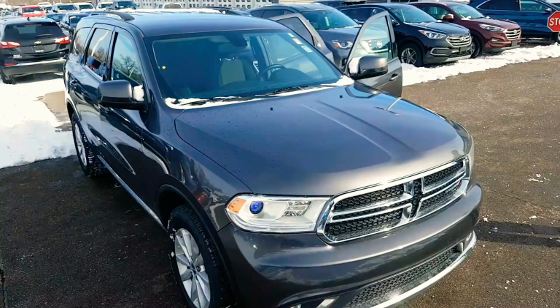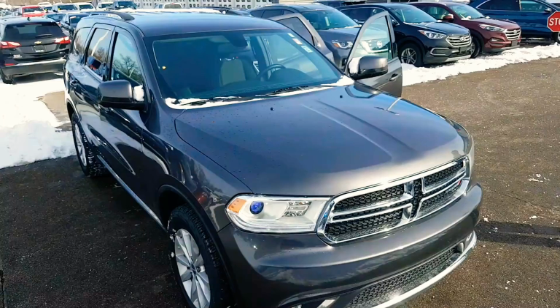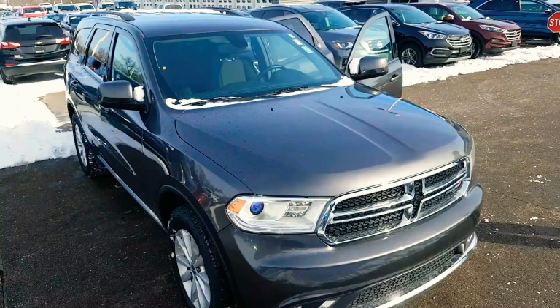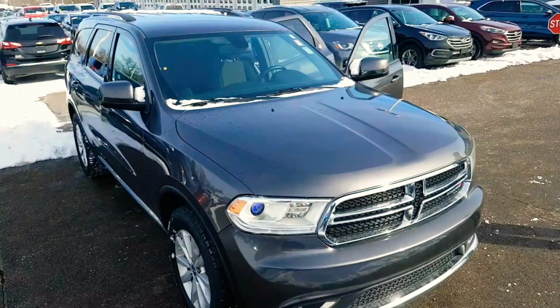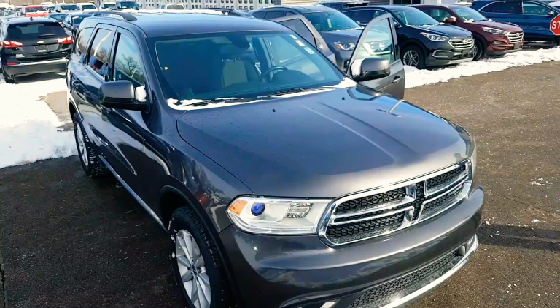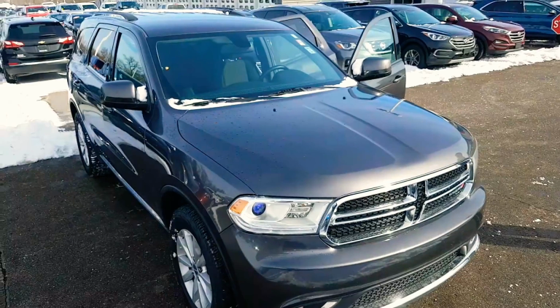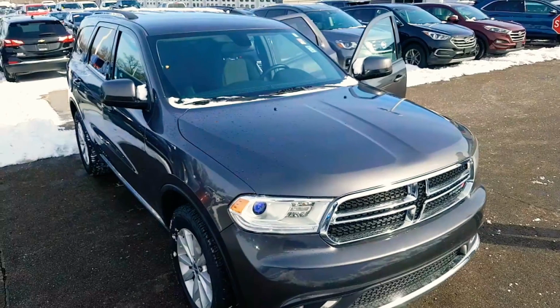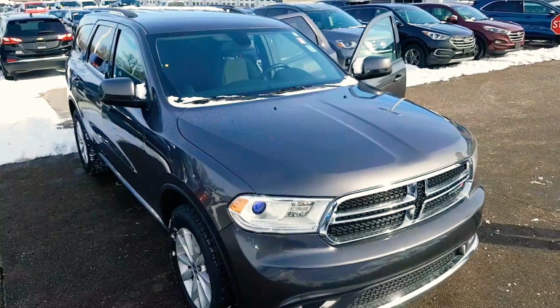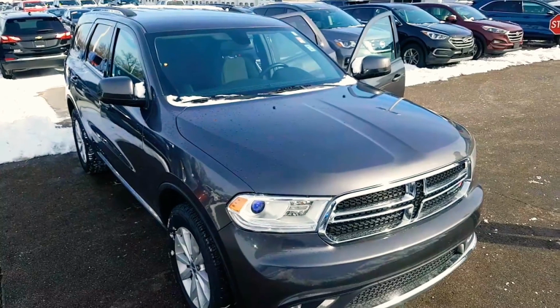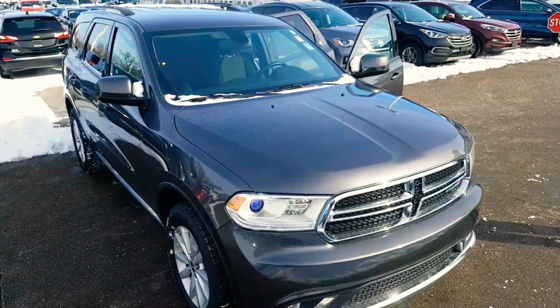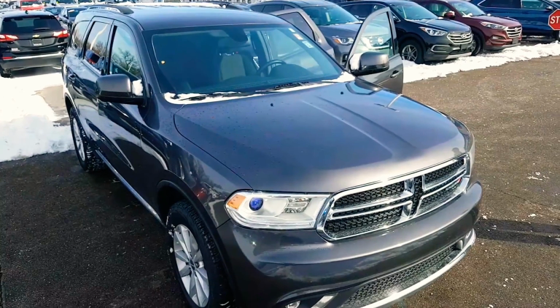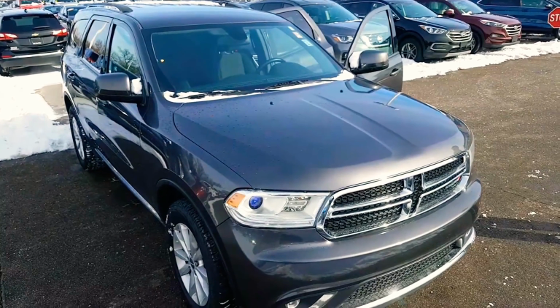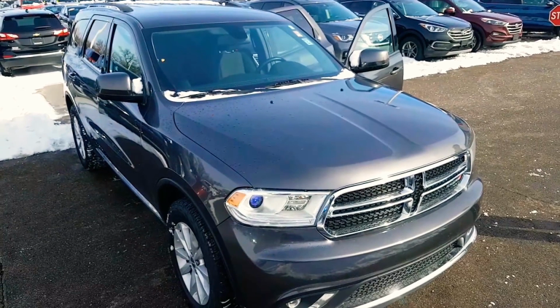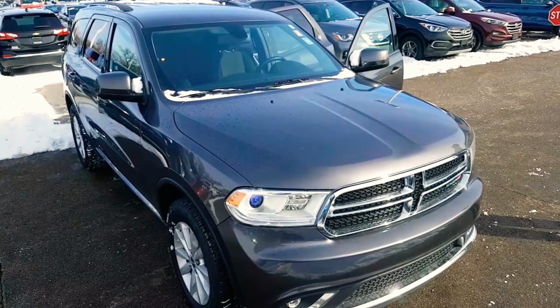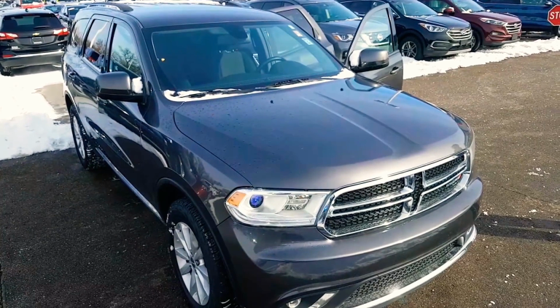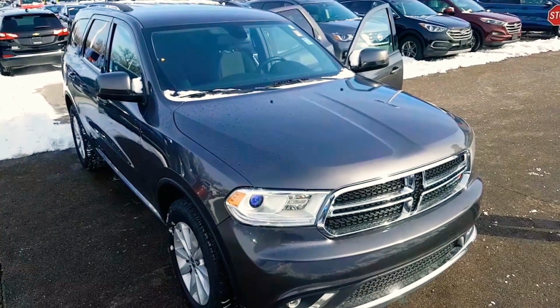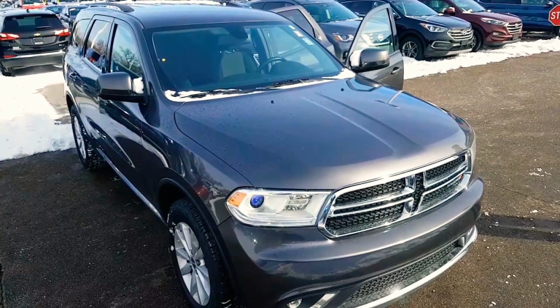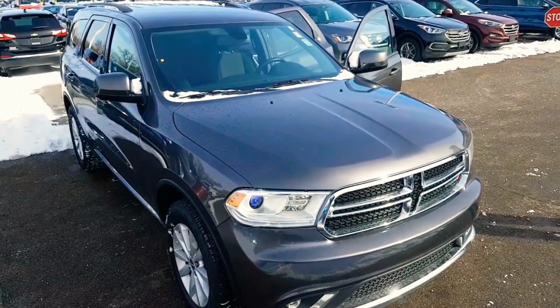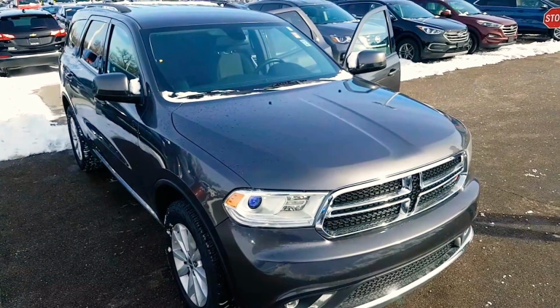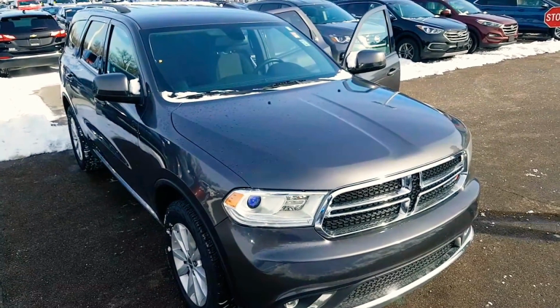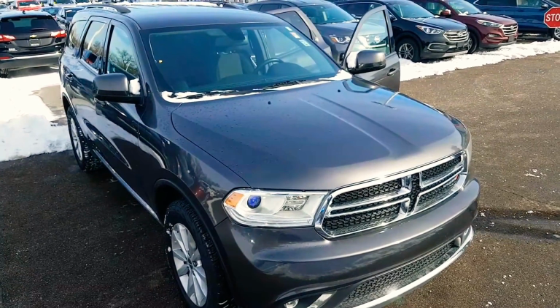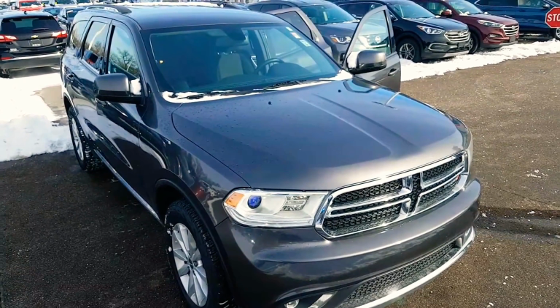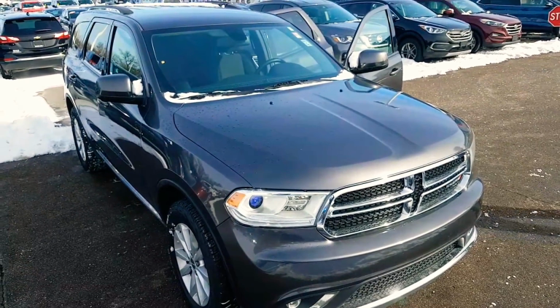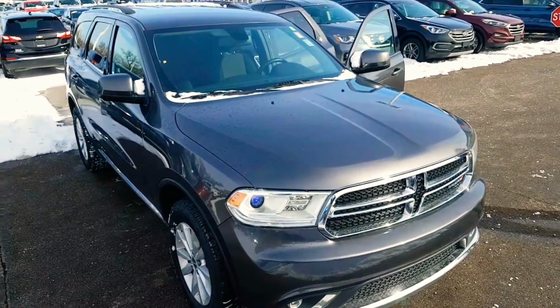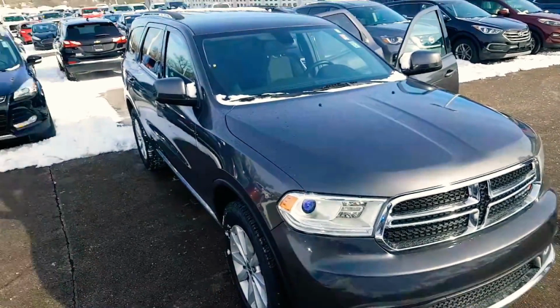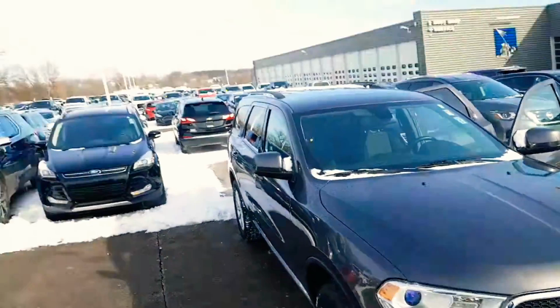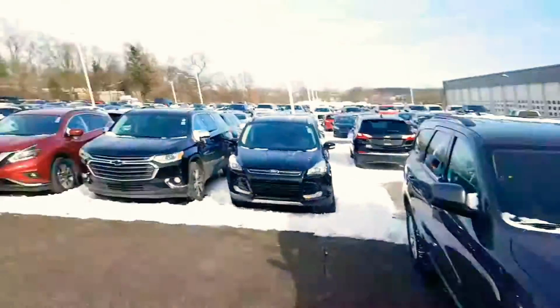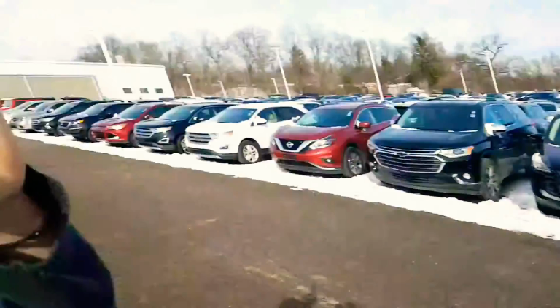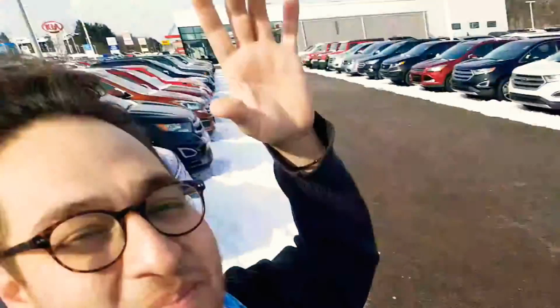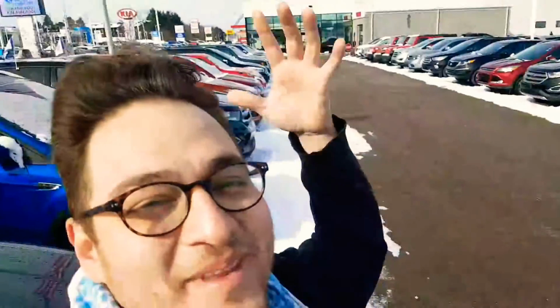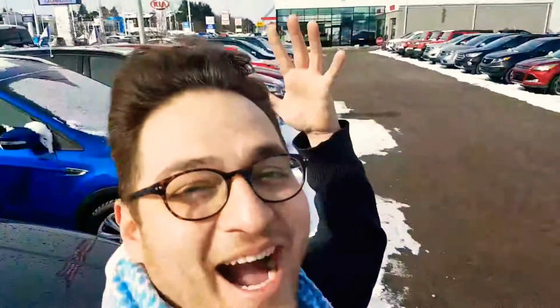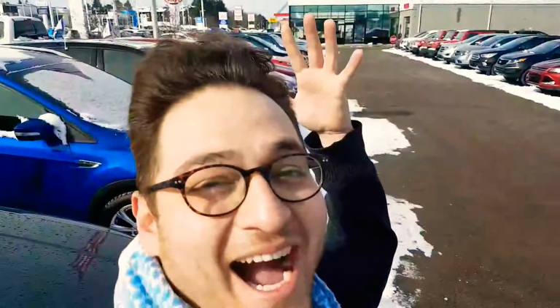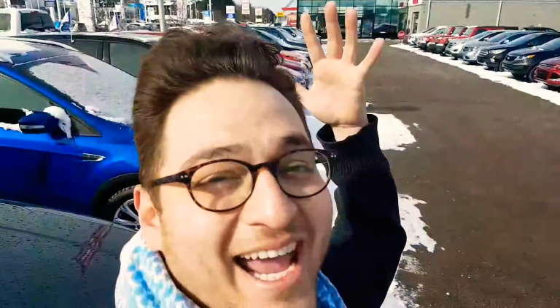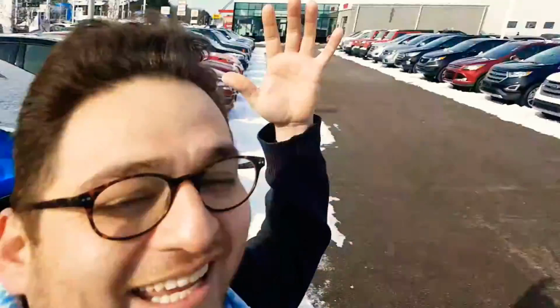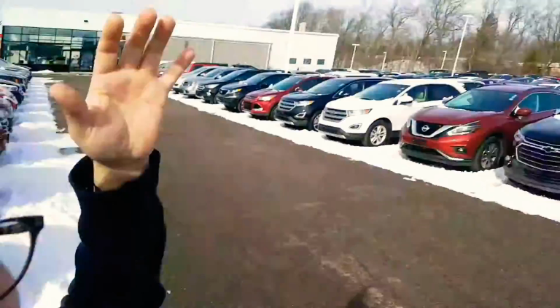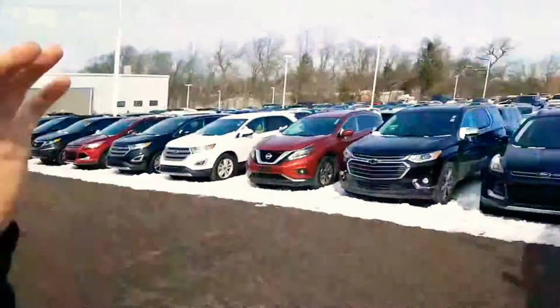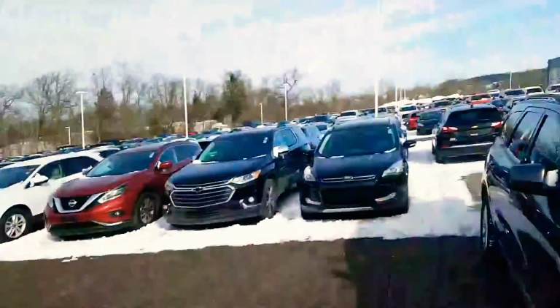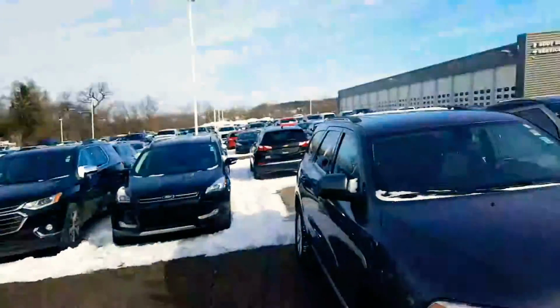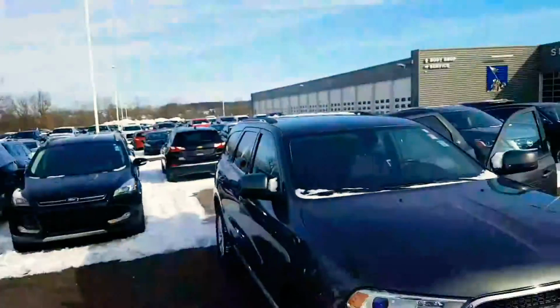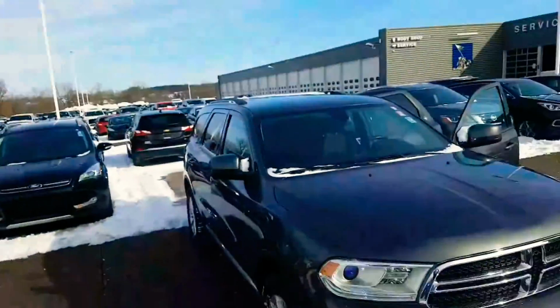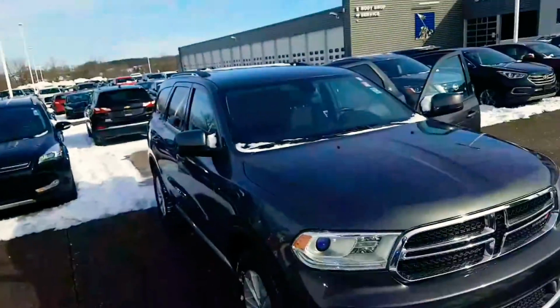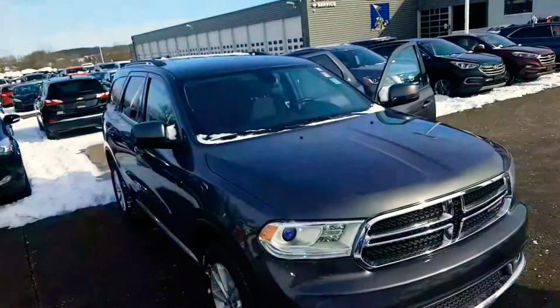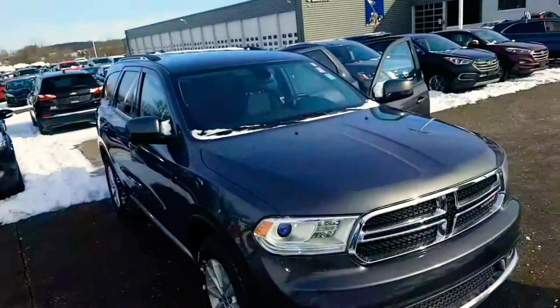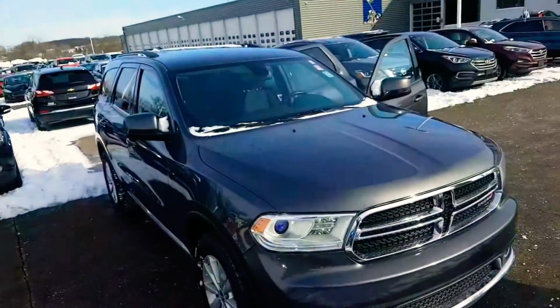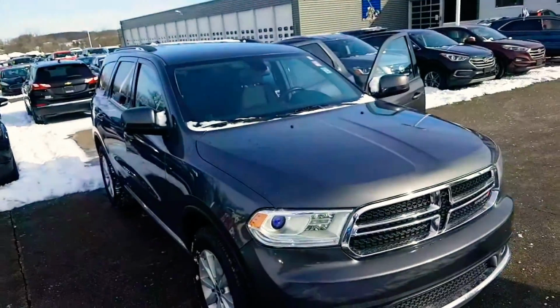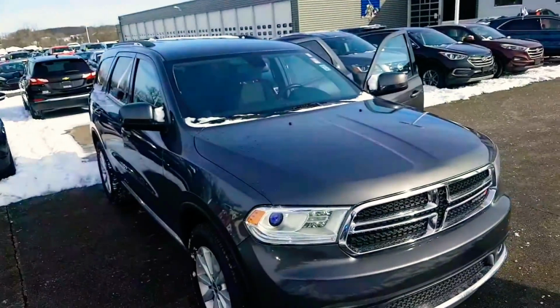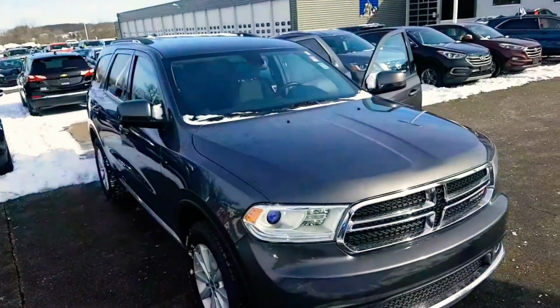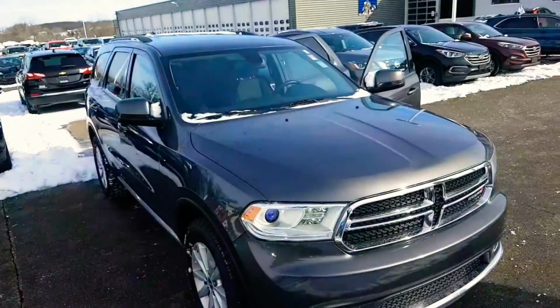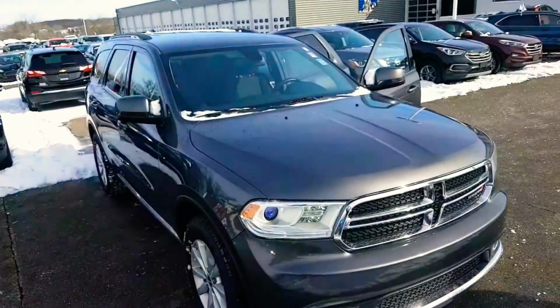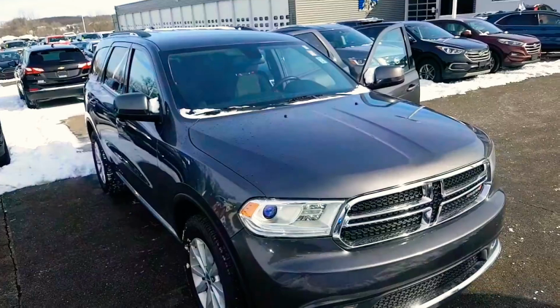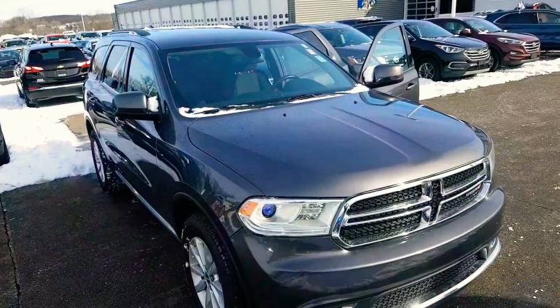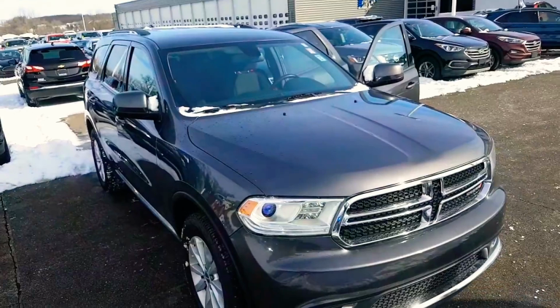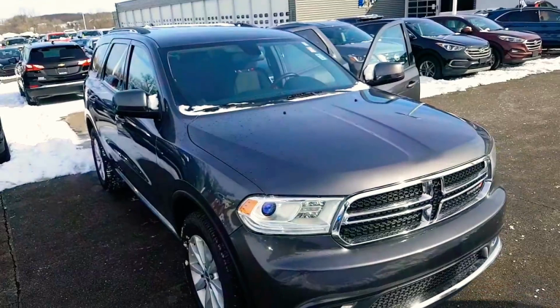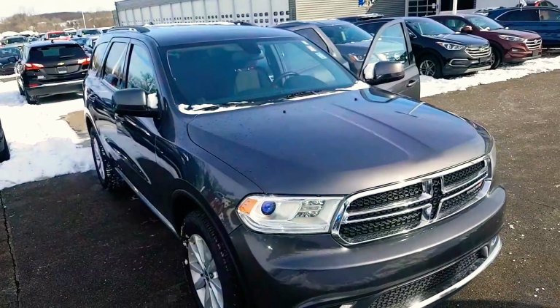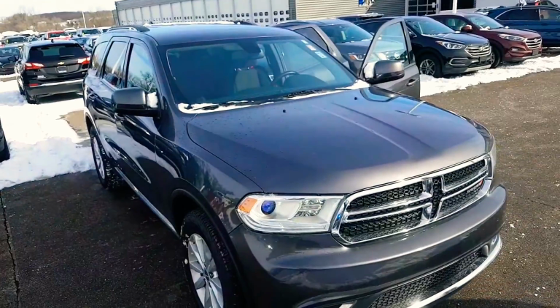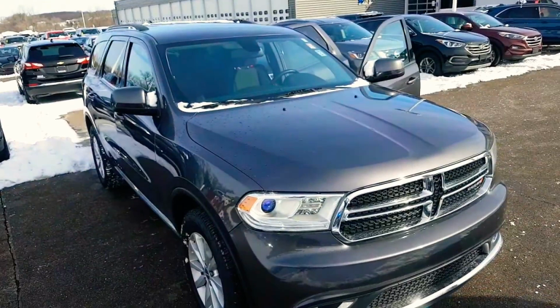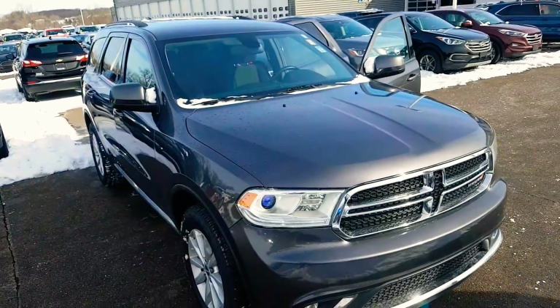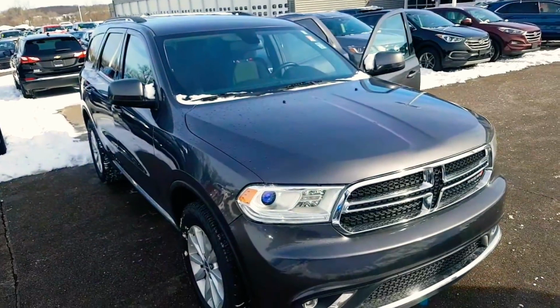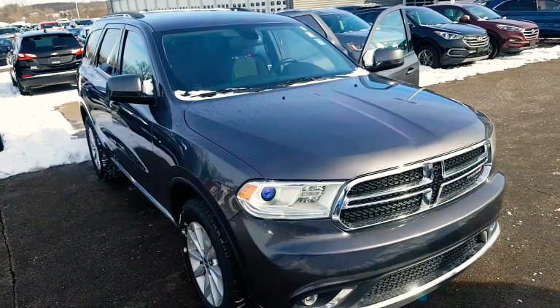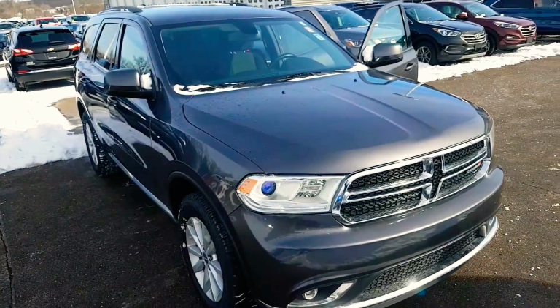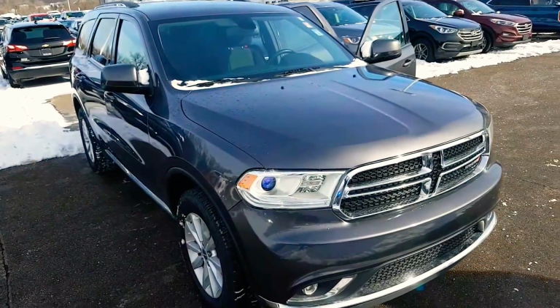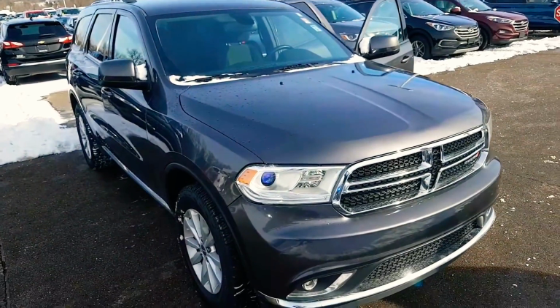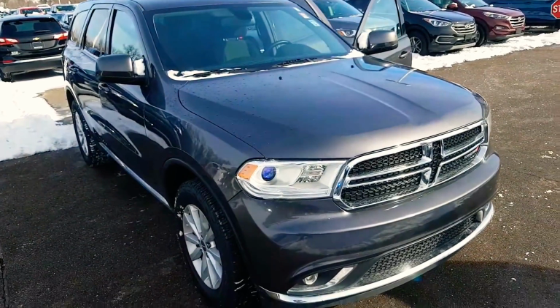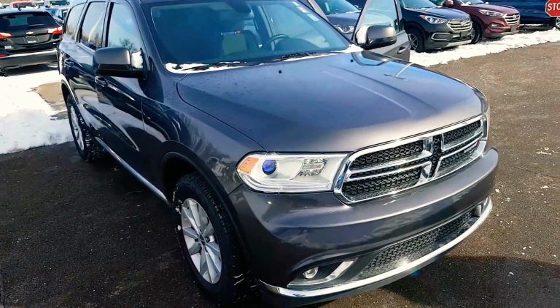Hey Jason, what's up? It's this show over at Sealy Key Up. Hi, and I want to show you a 2015 Dodge Durango.